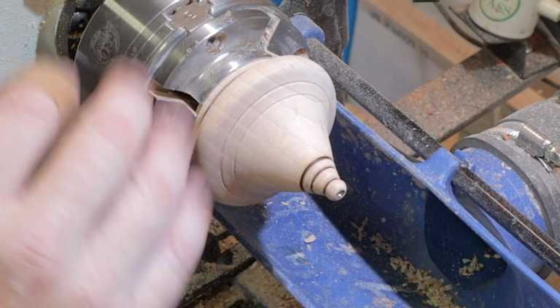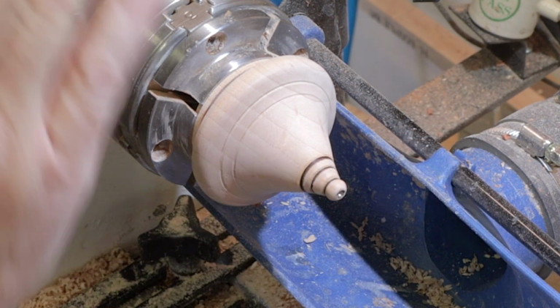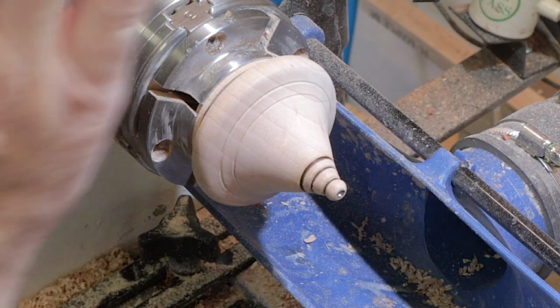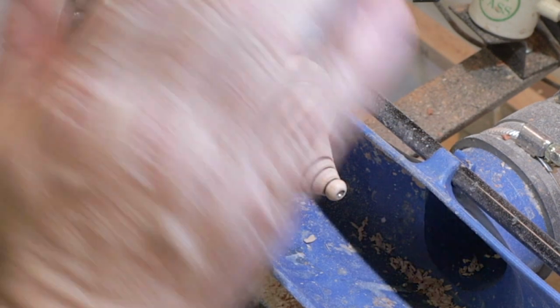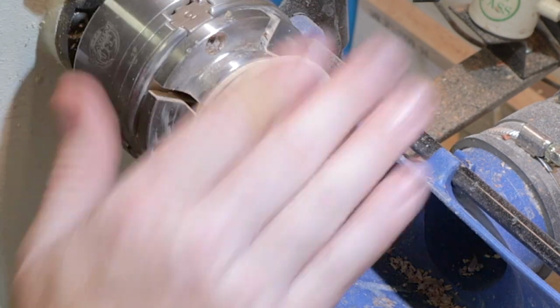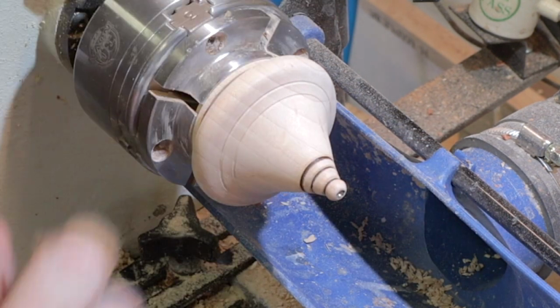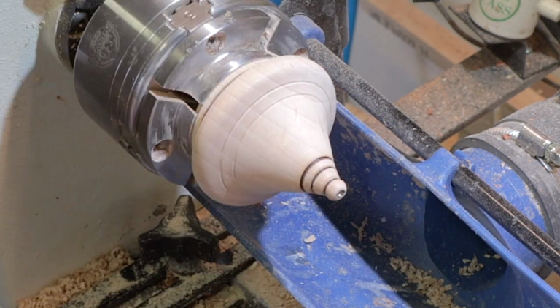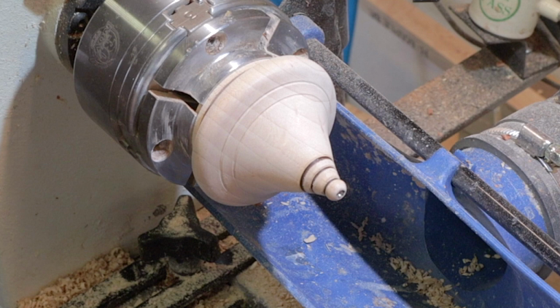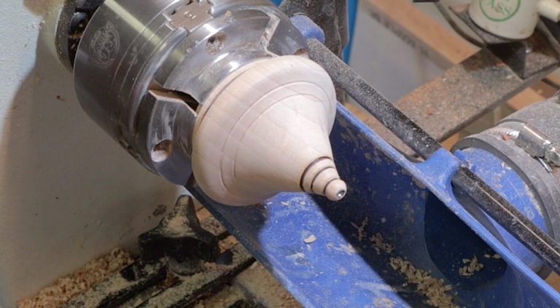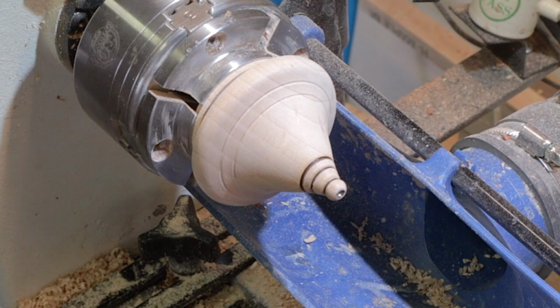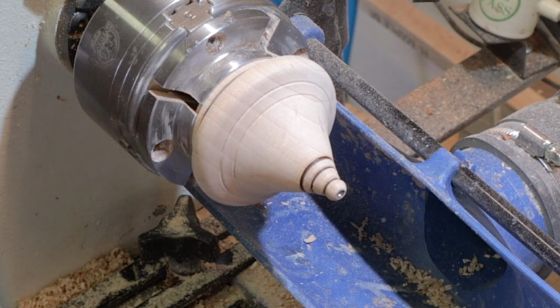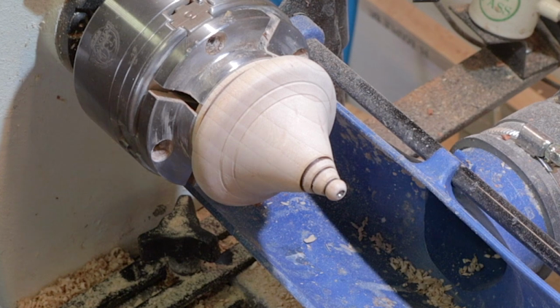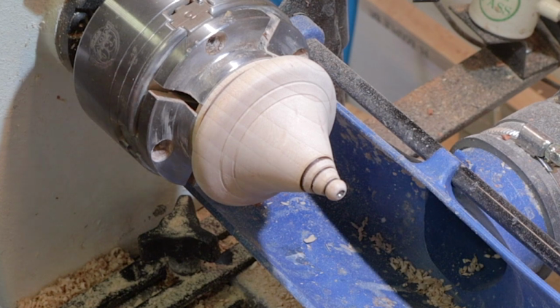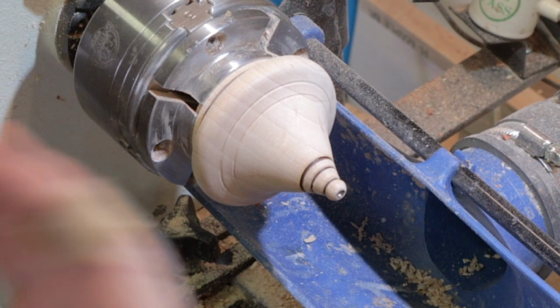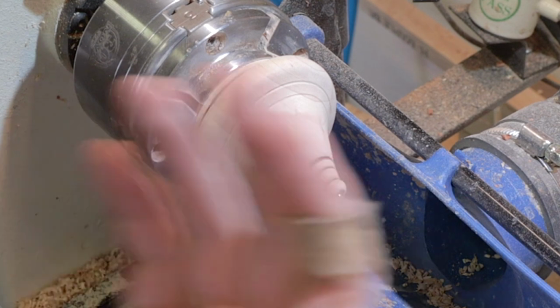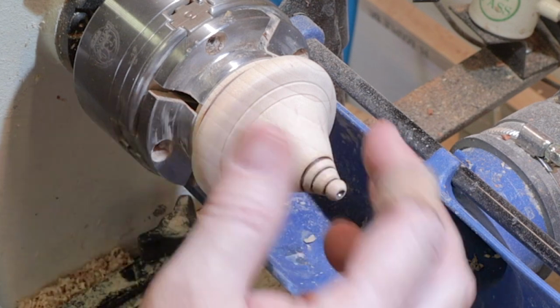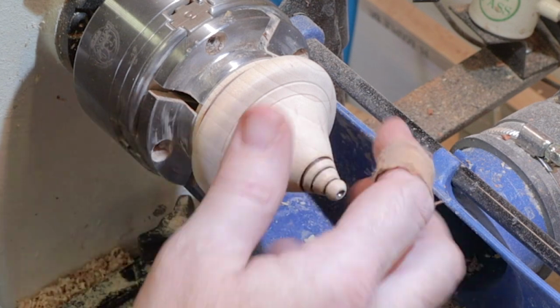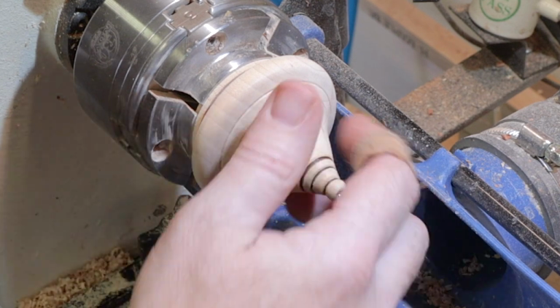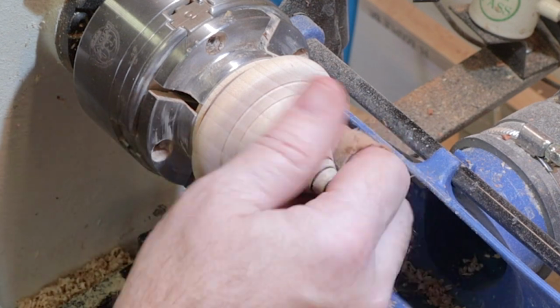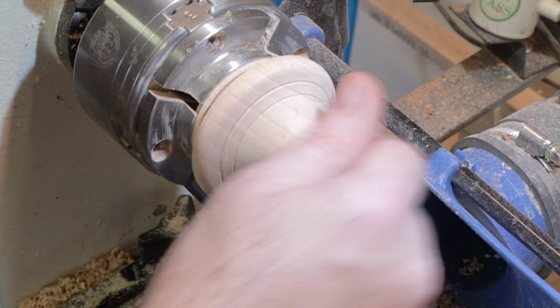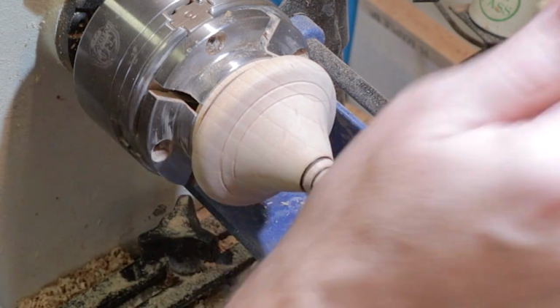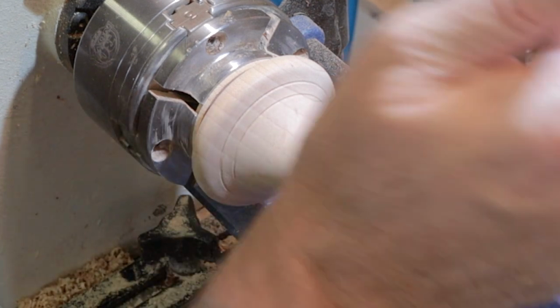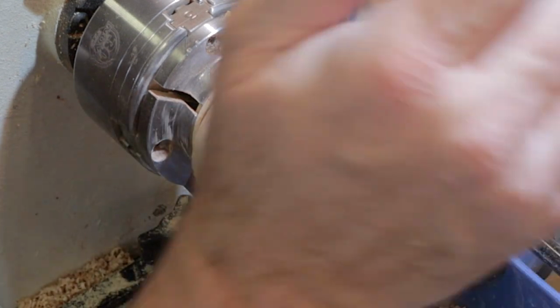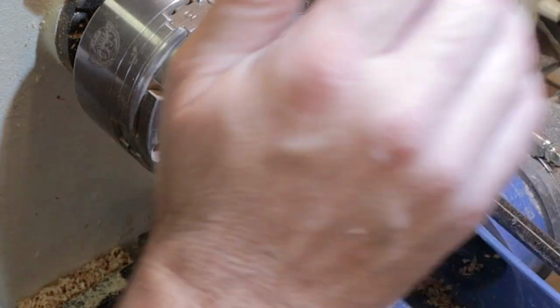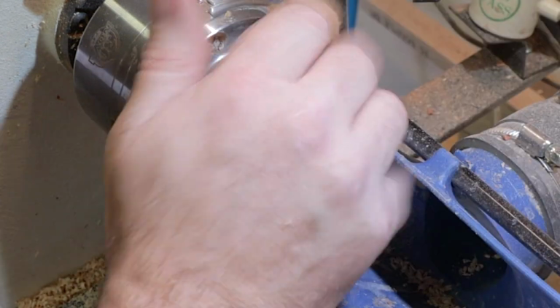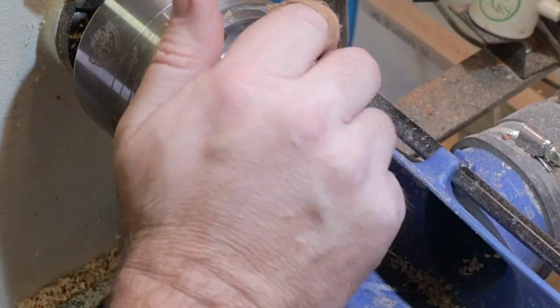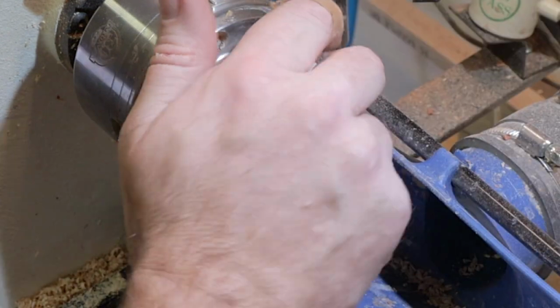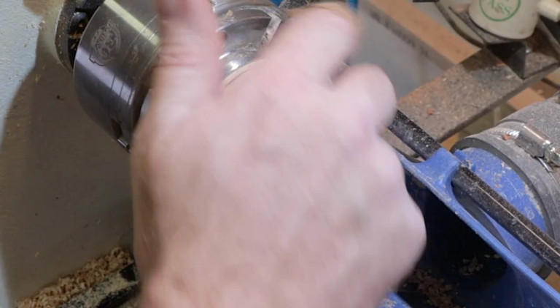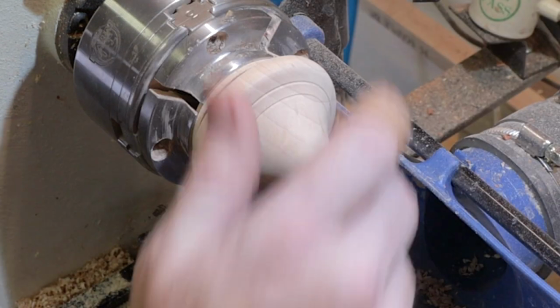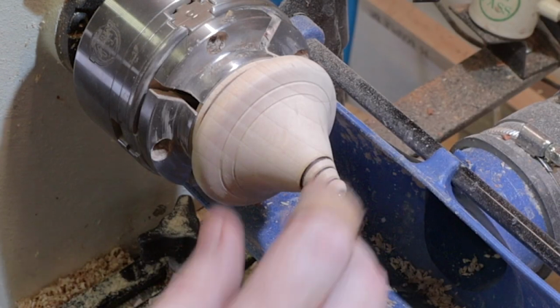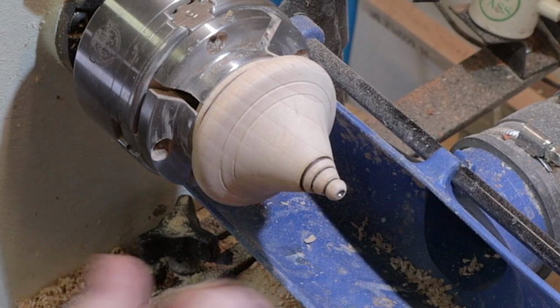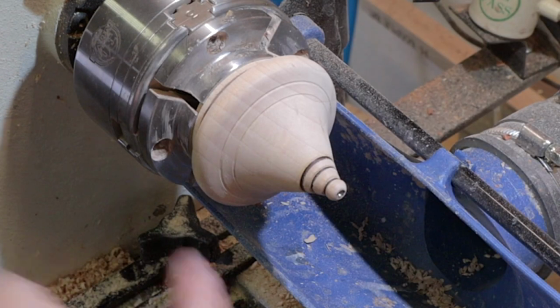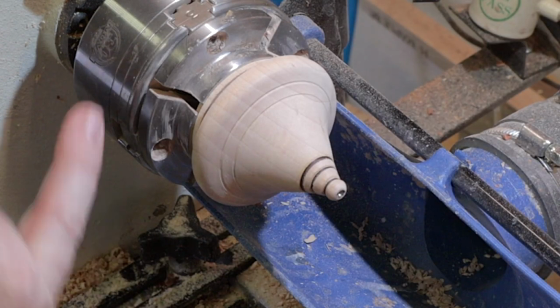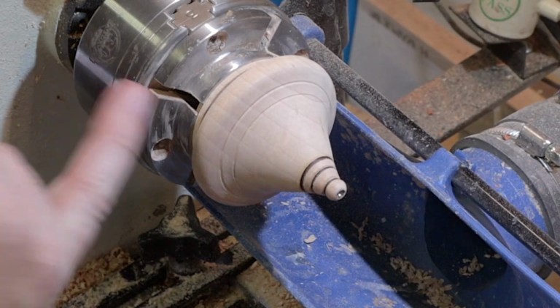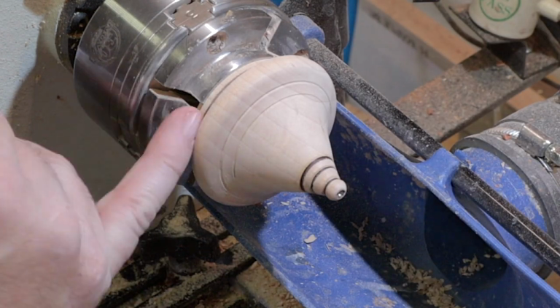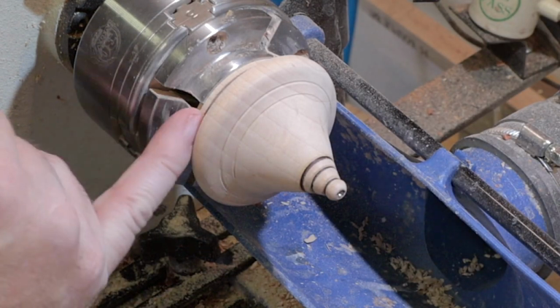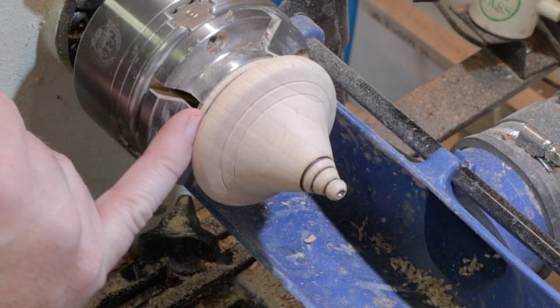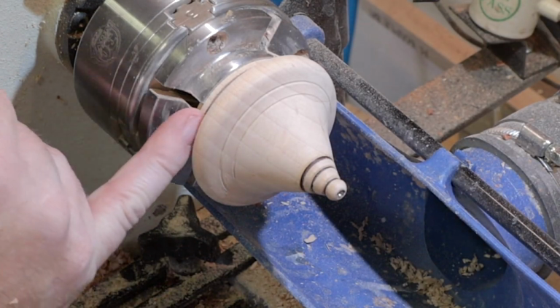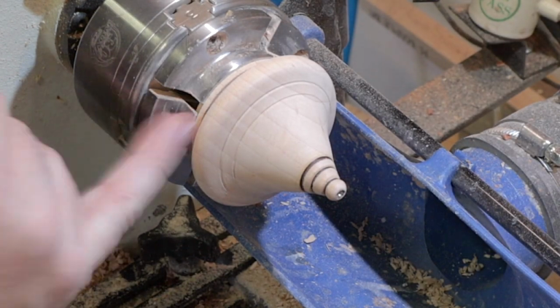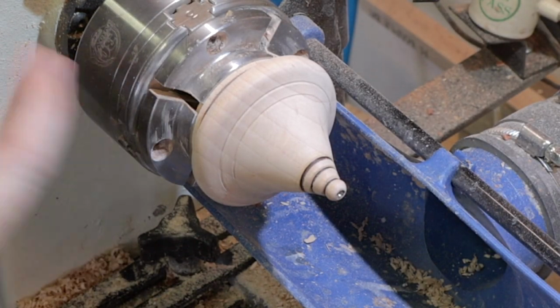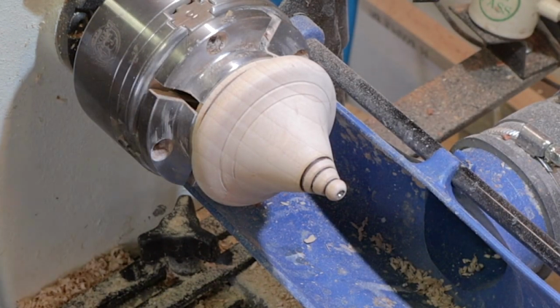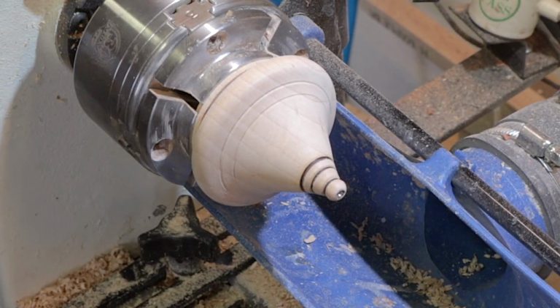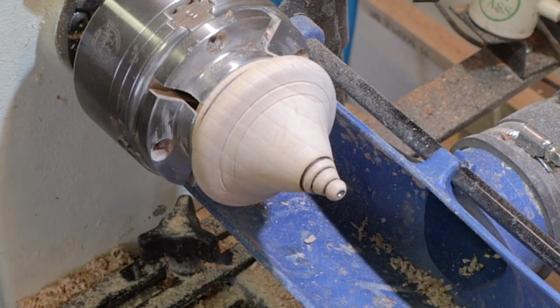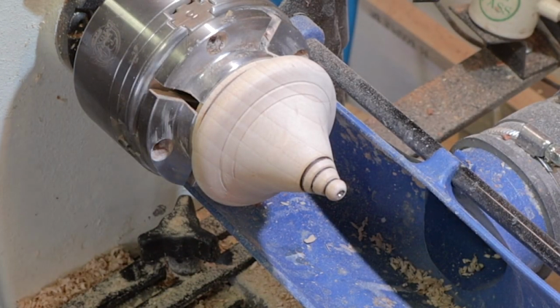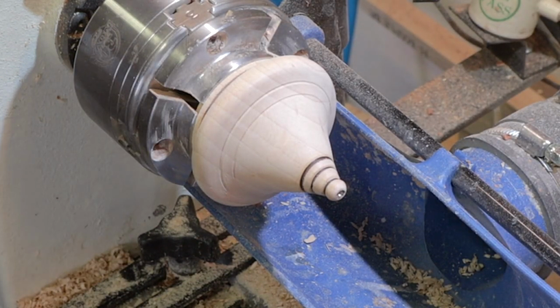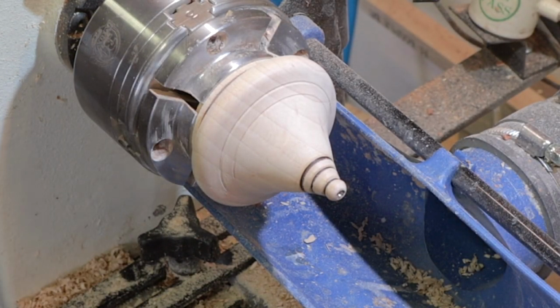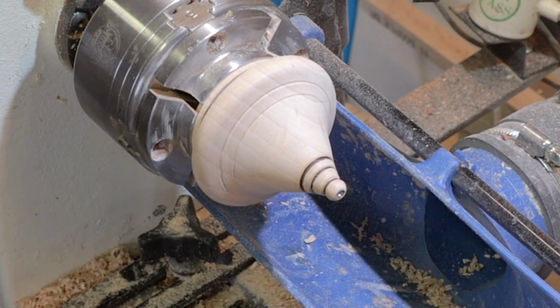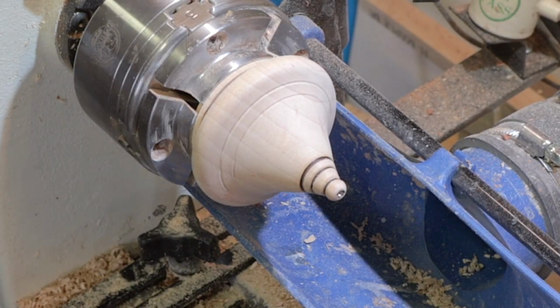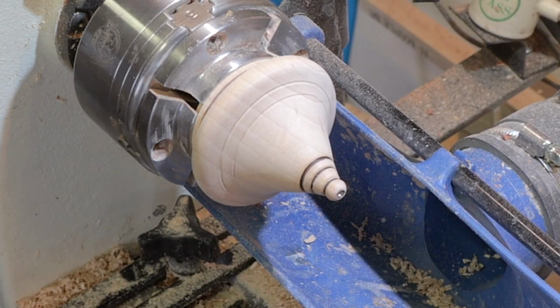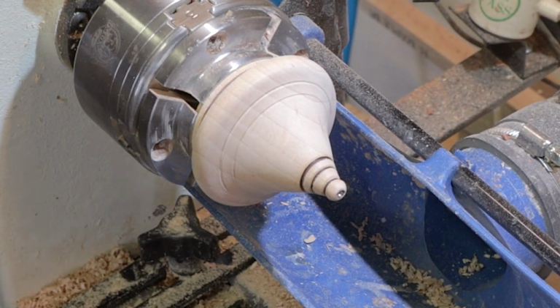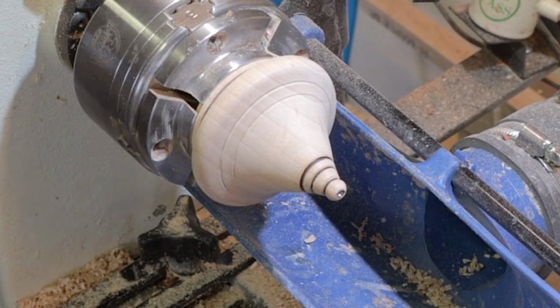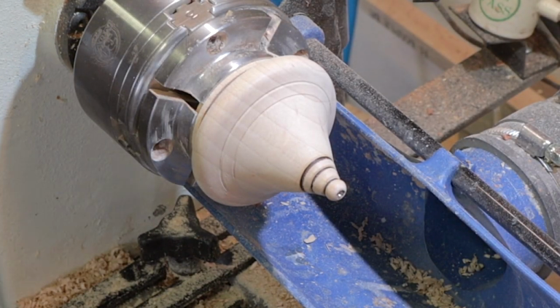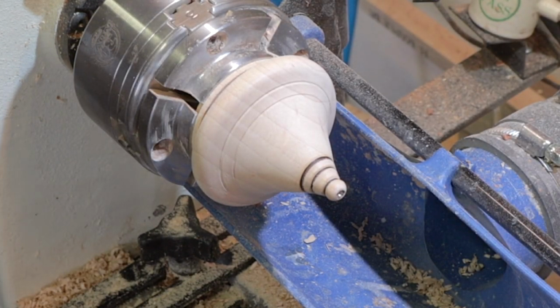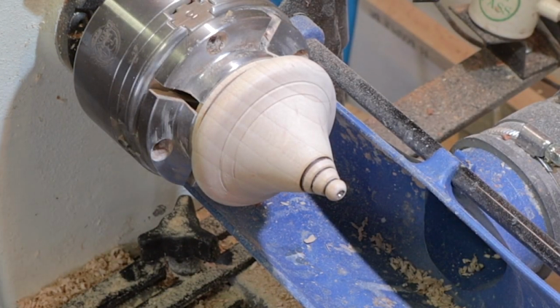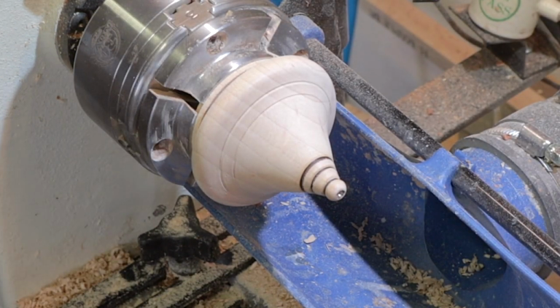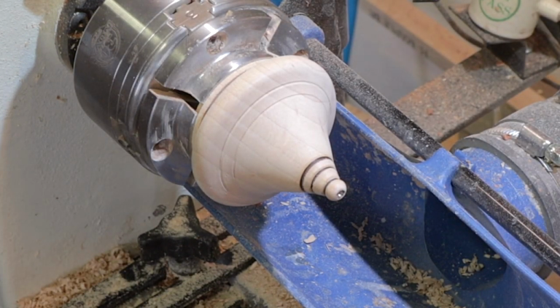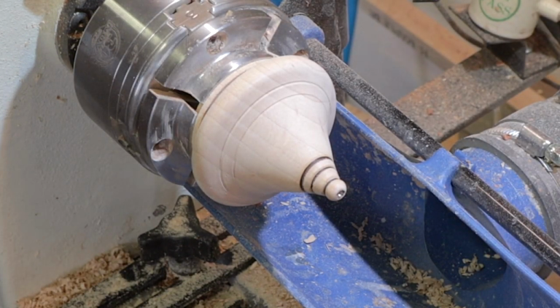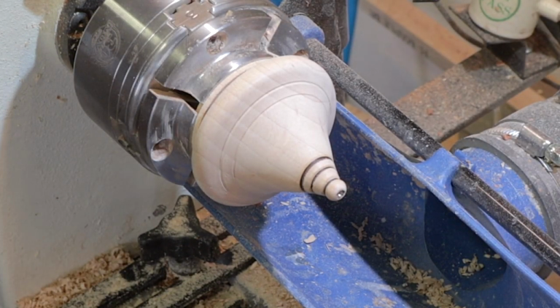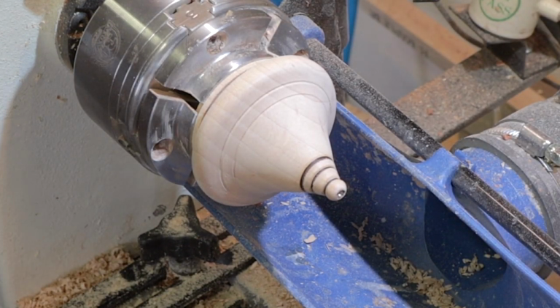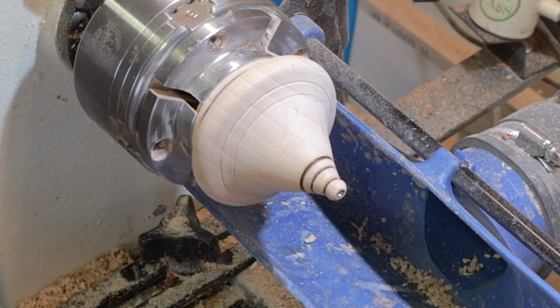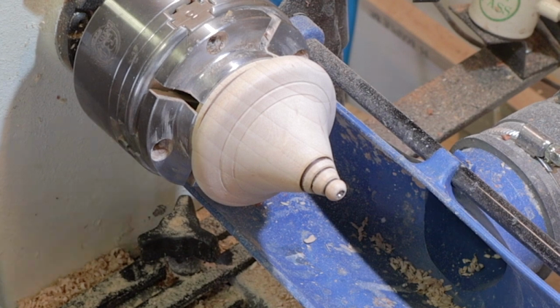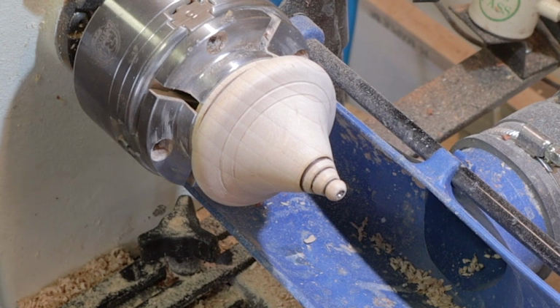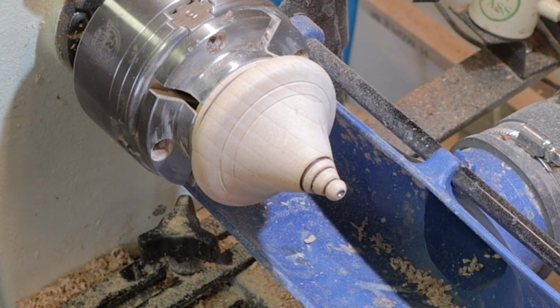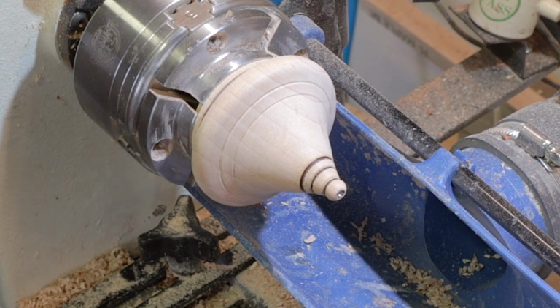We'll finish it with the Axe abrasive paste and polish, and then we'll glue it up to our base.